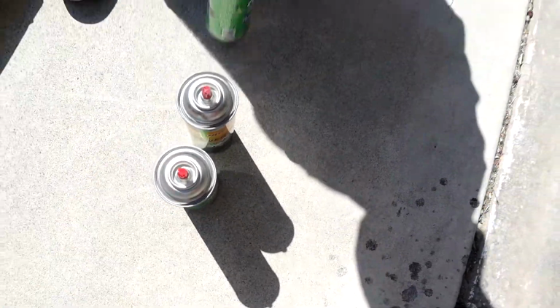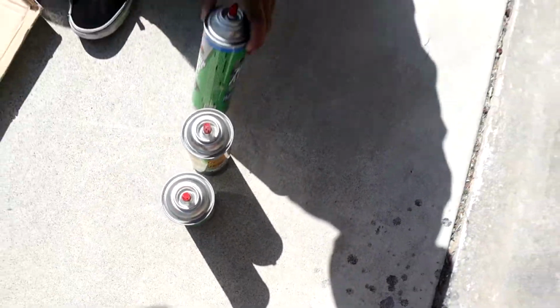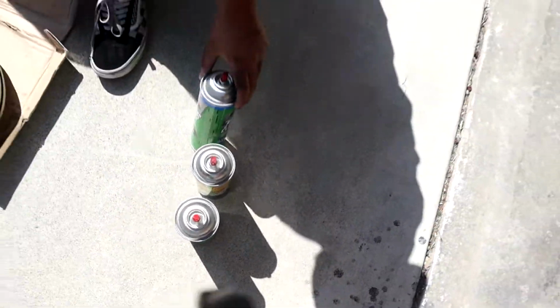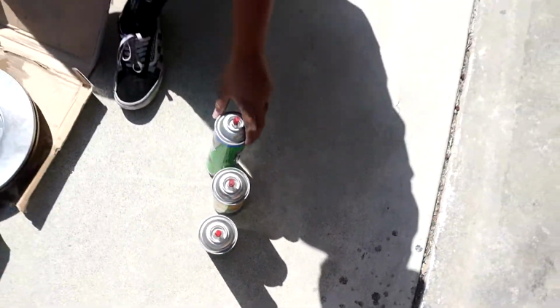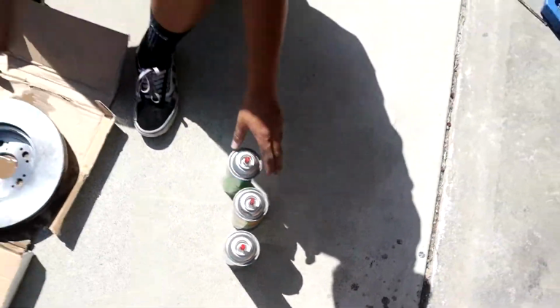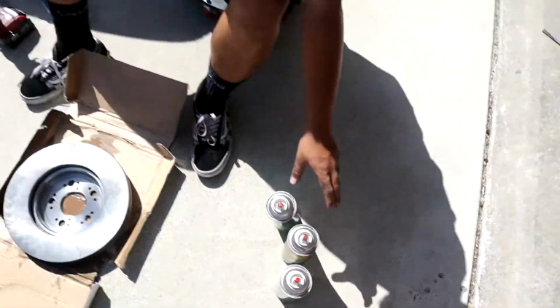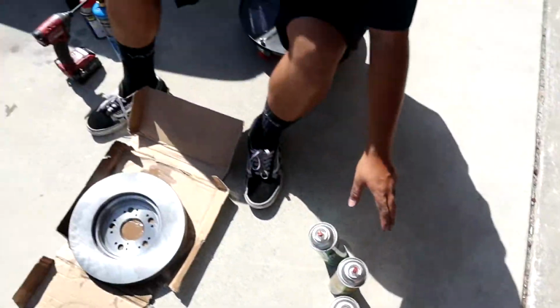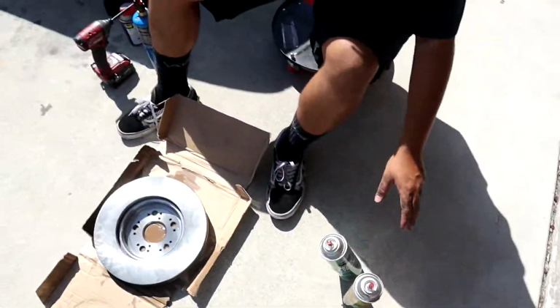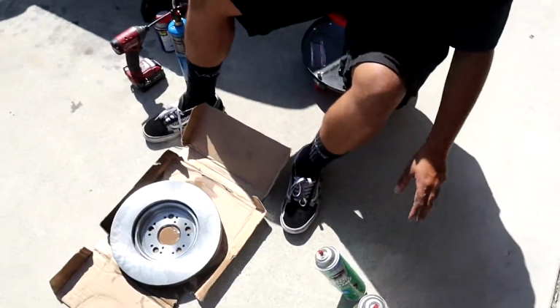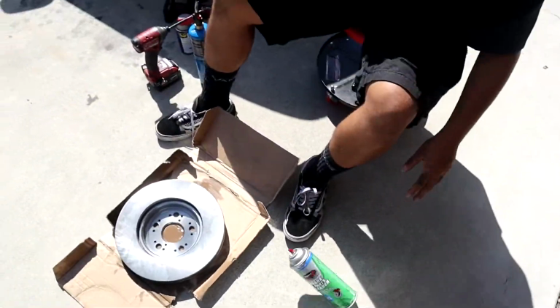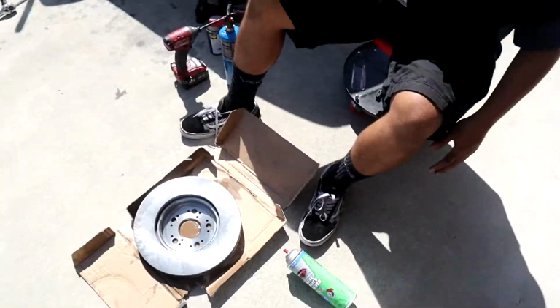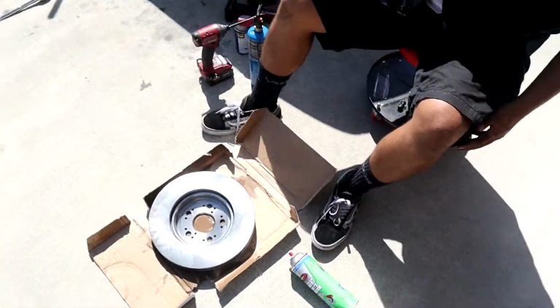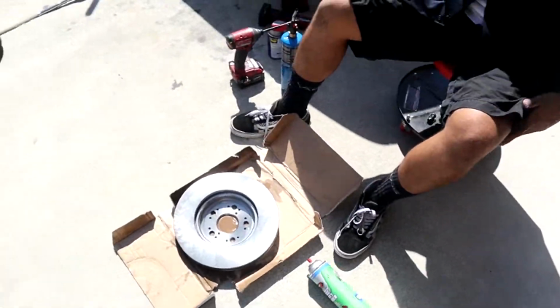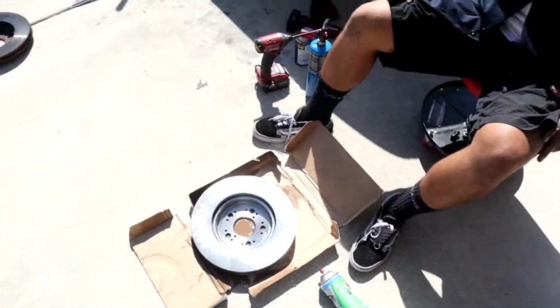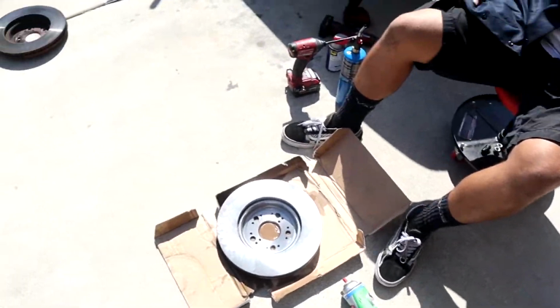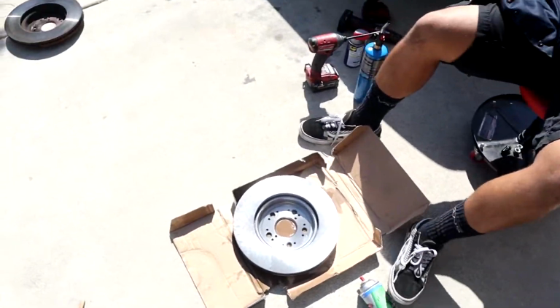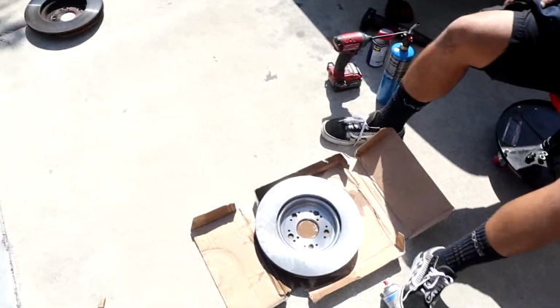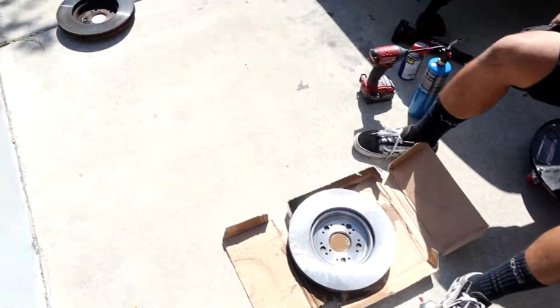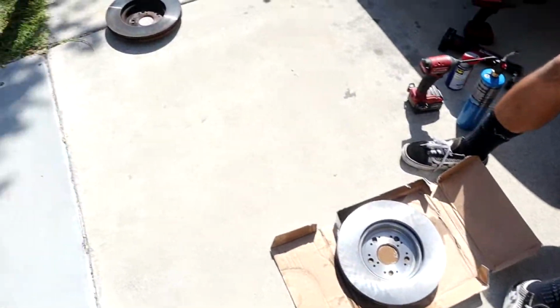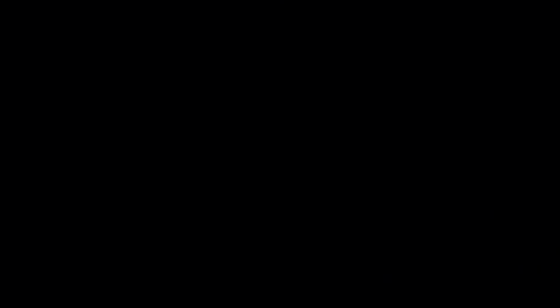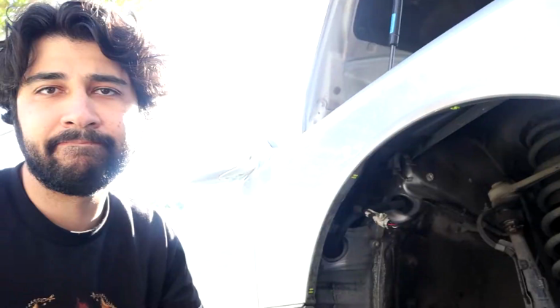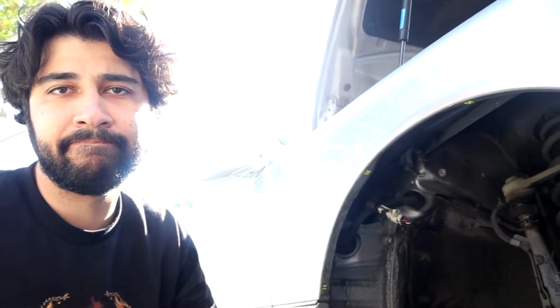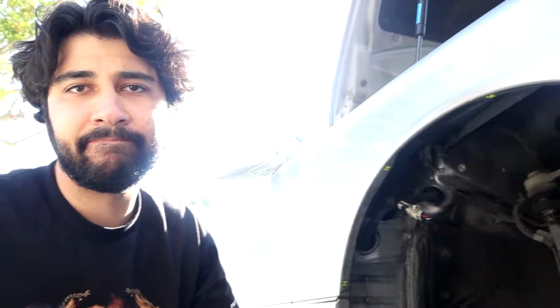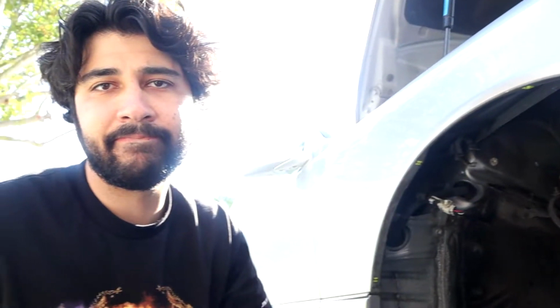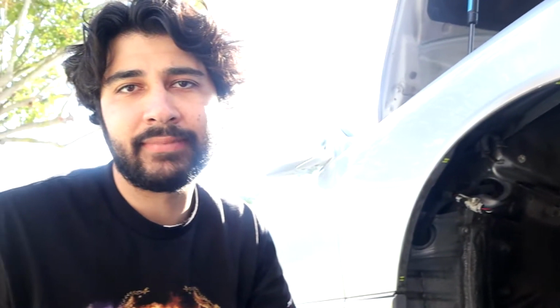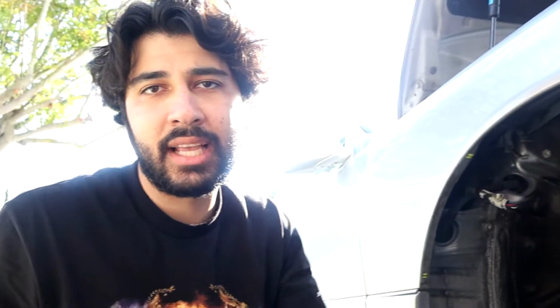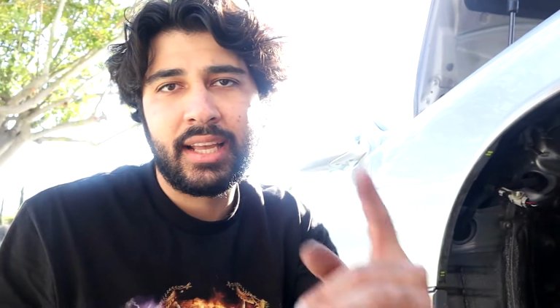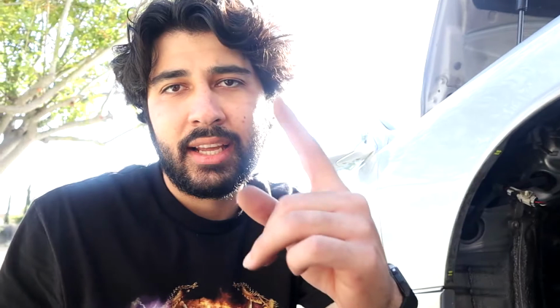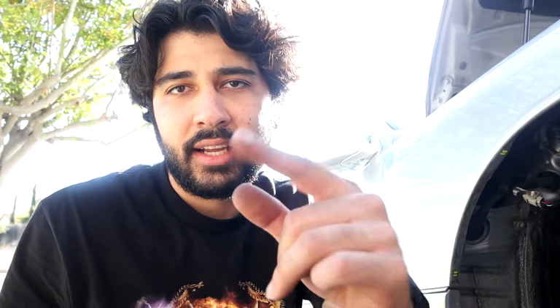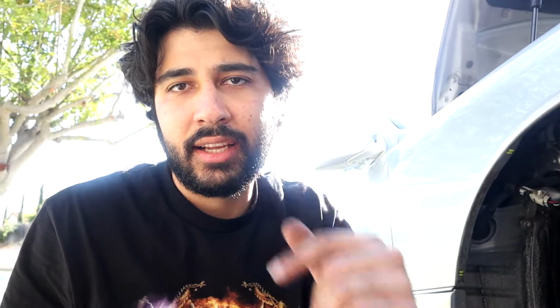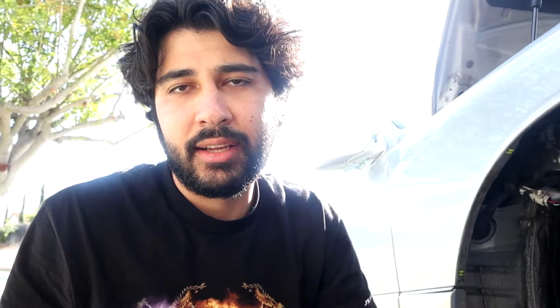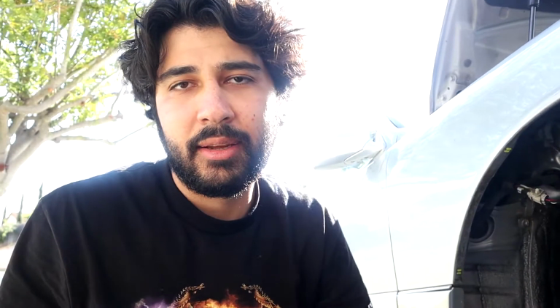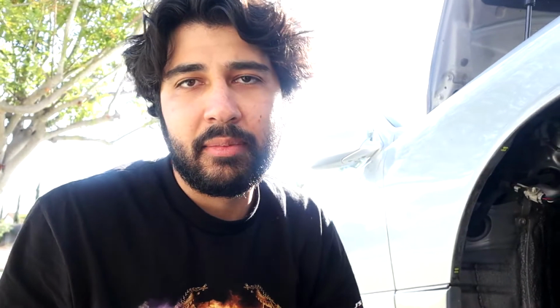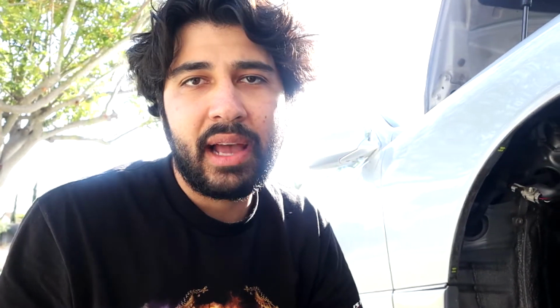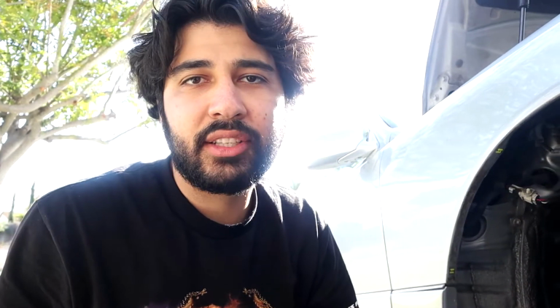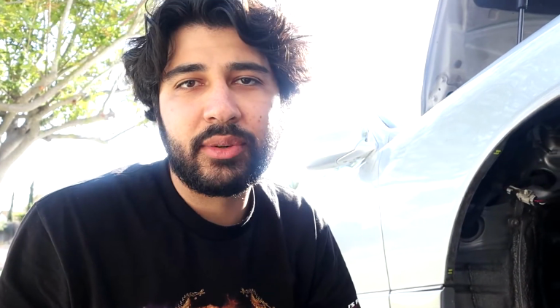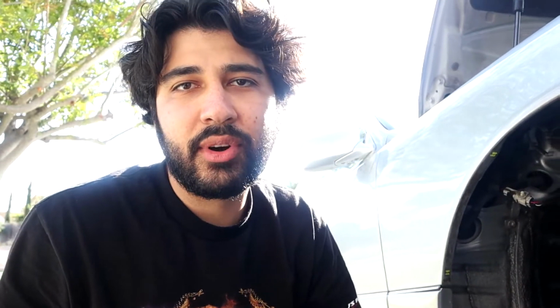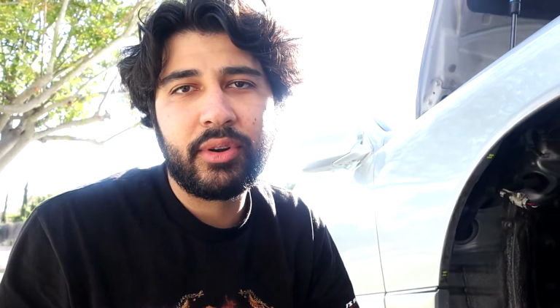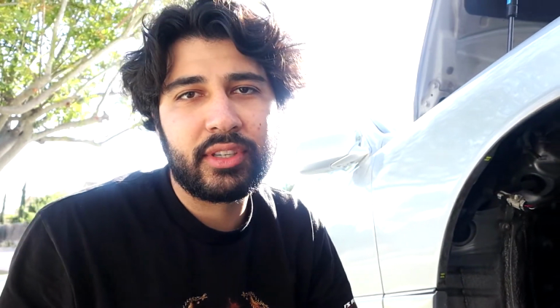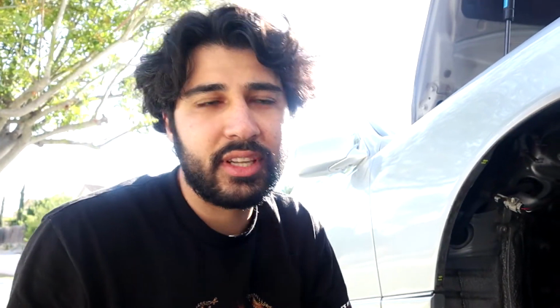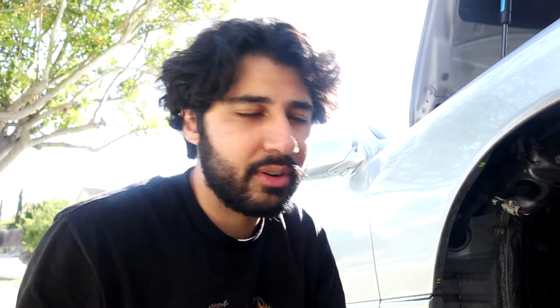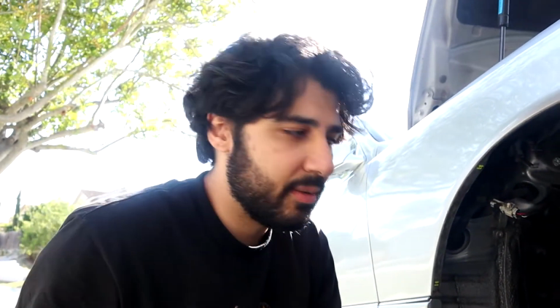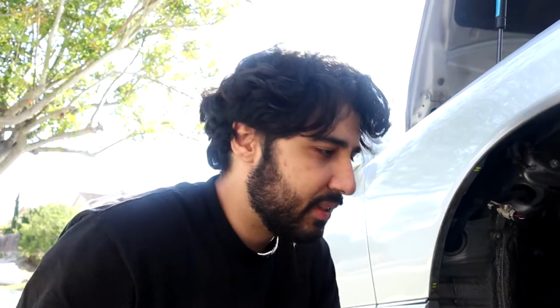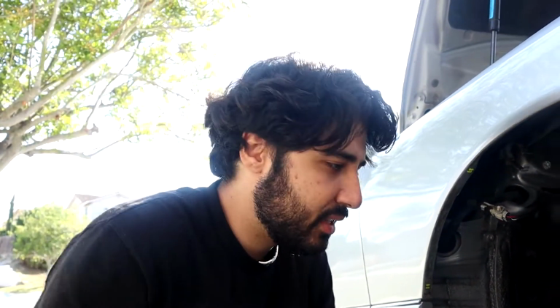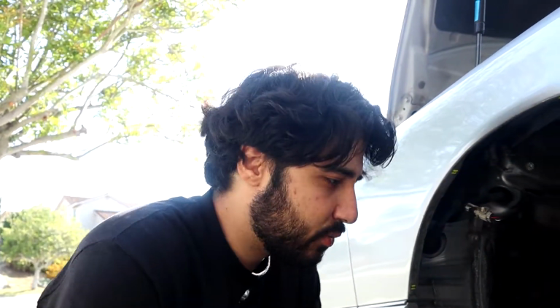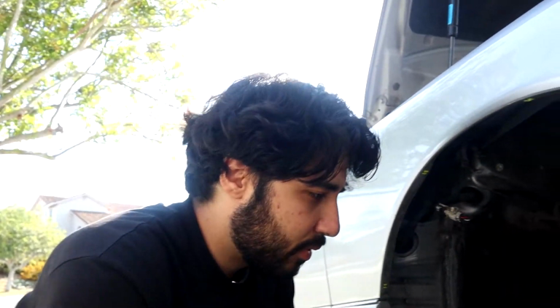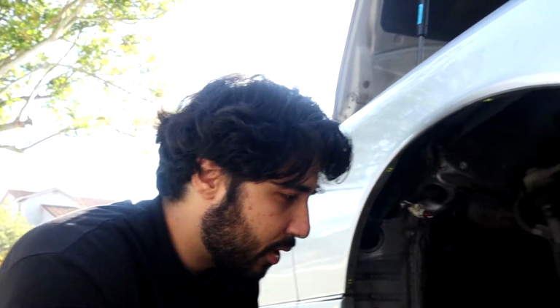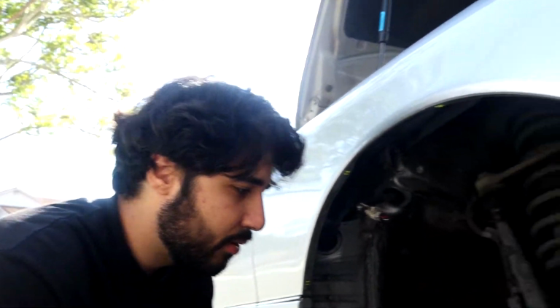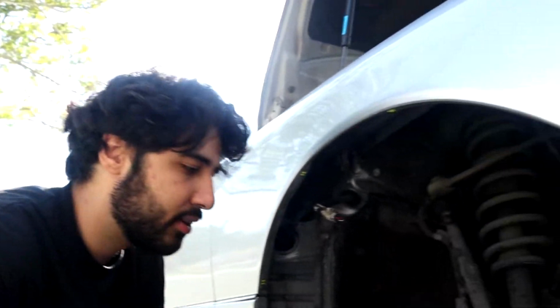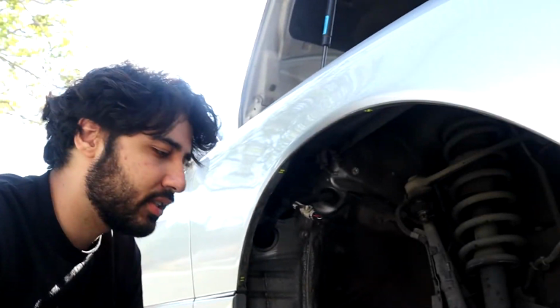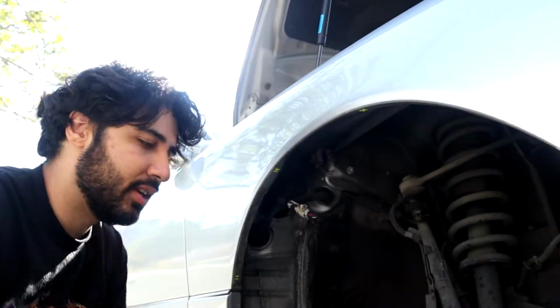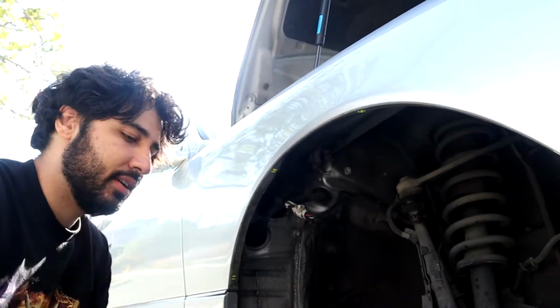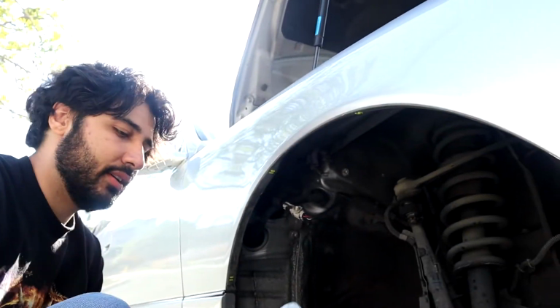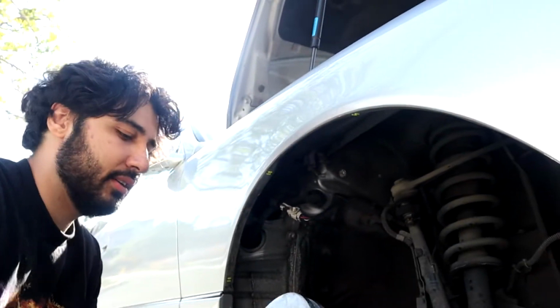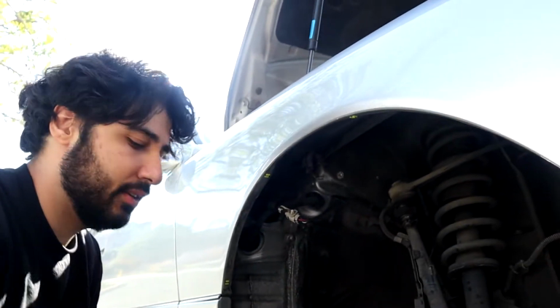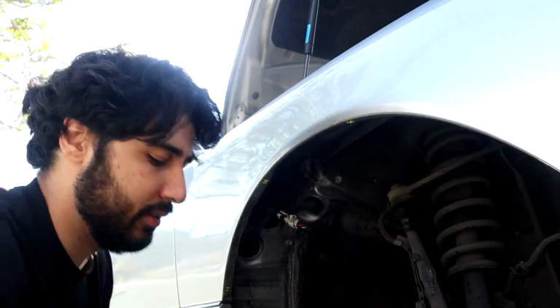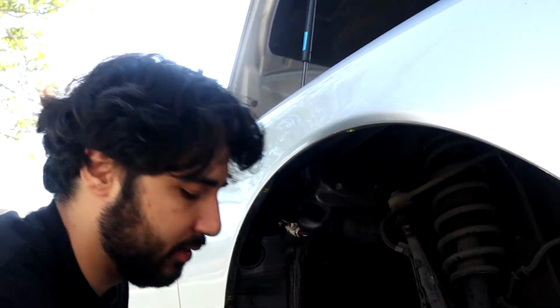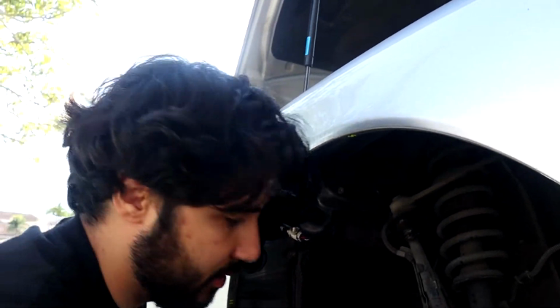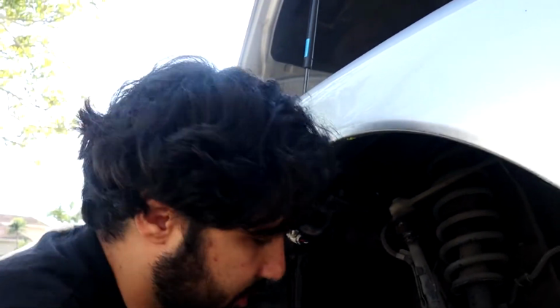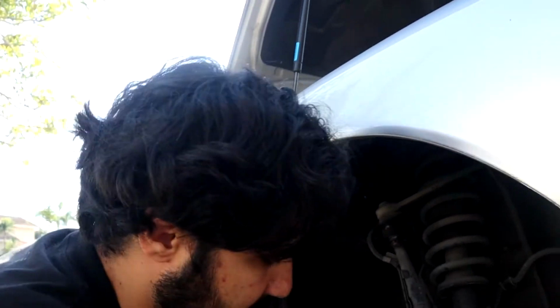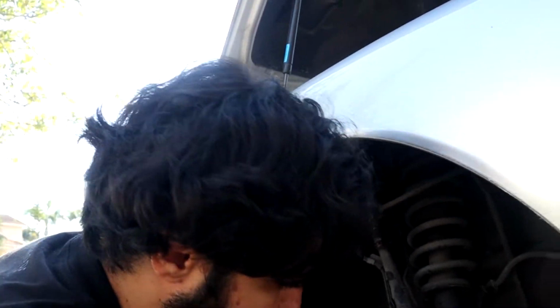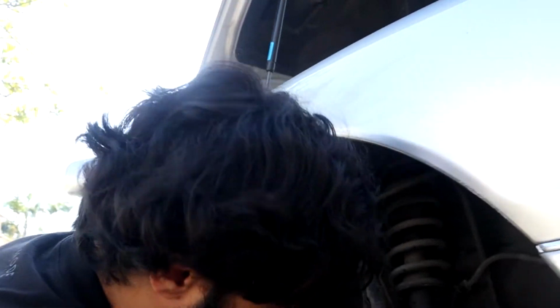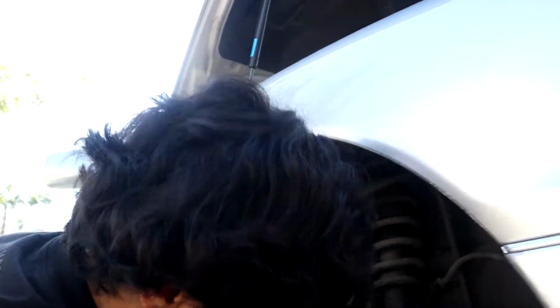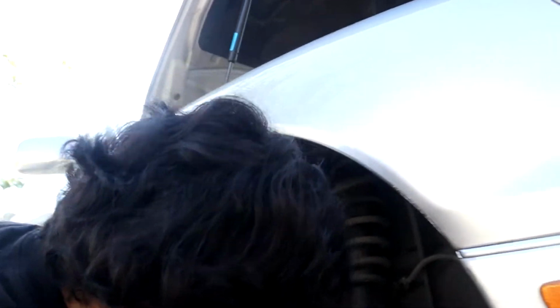What is that? Brake cleaner? Brake parts. Back to the rotors — now we're gonna put these rotors on to the Lexus.